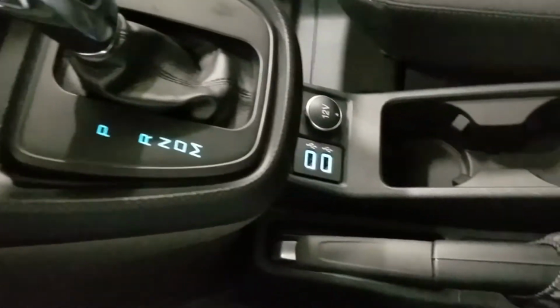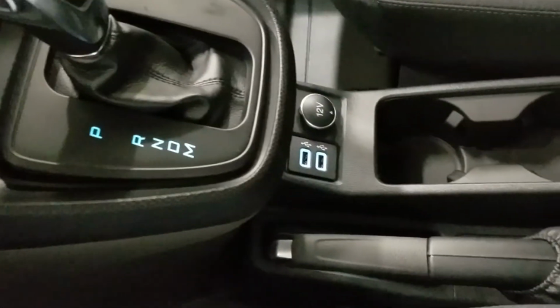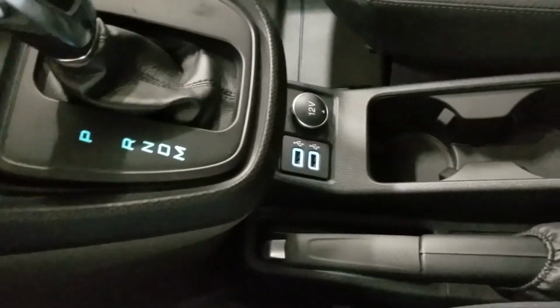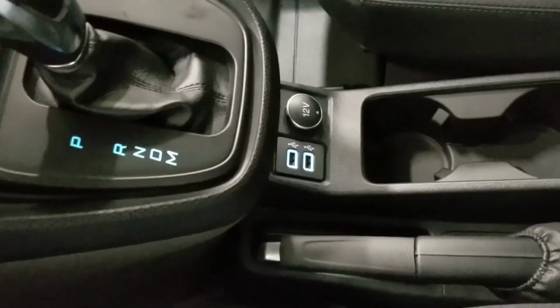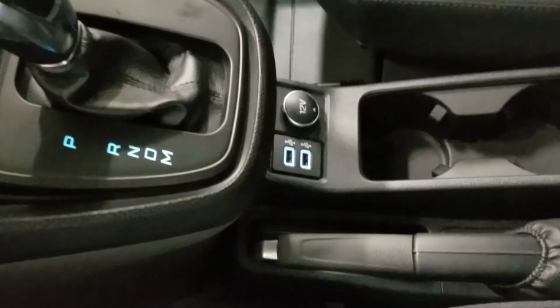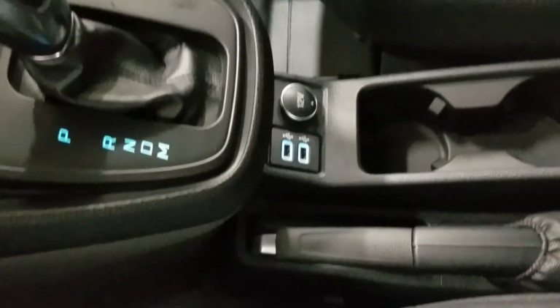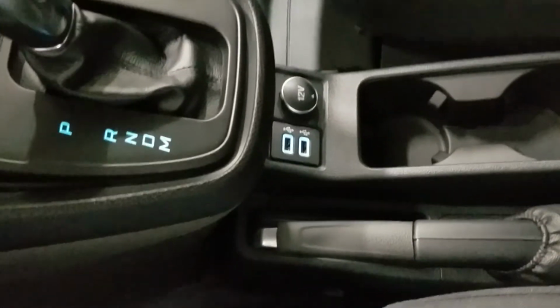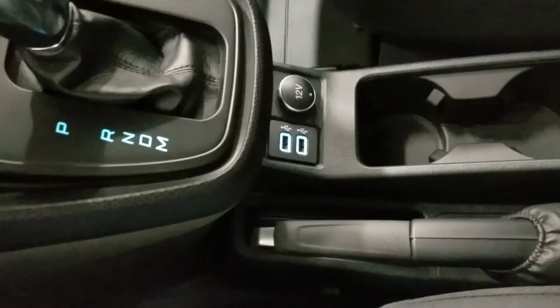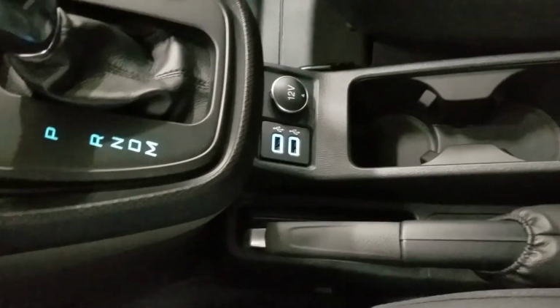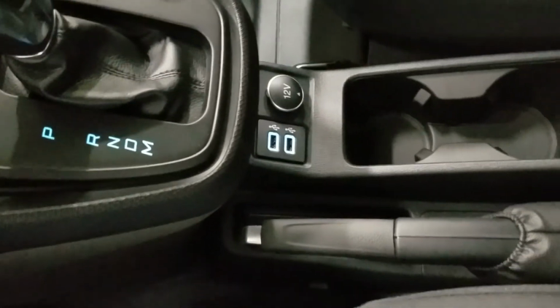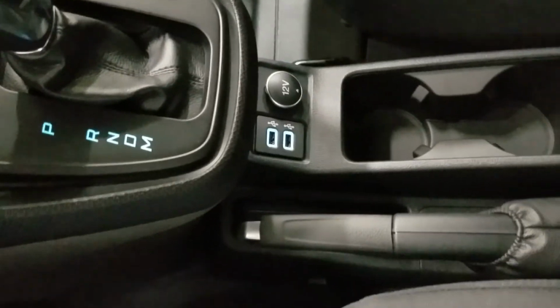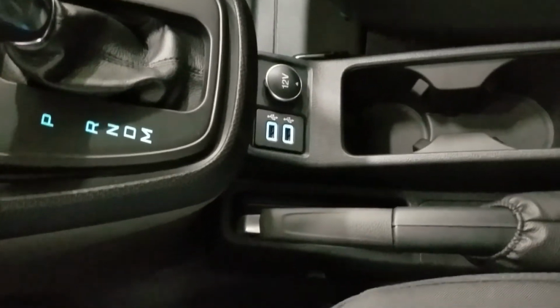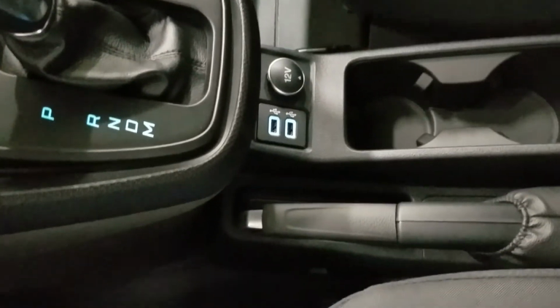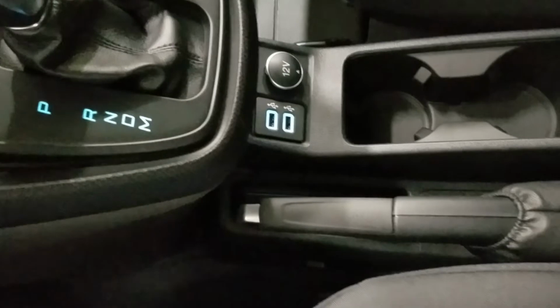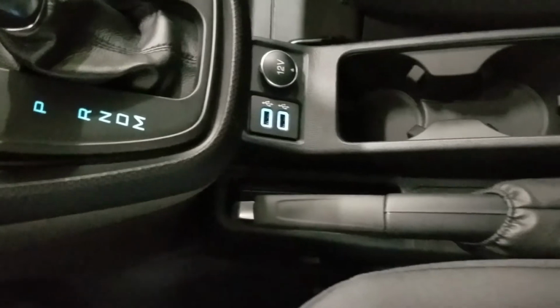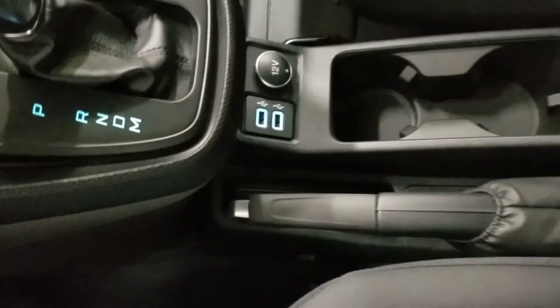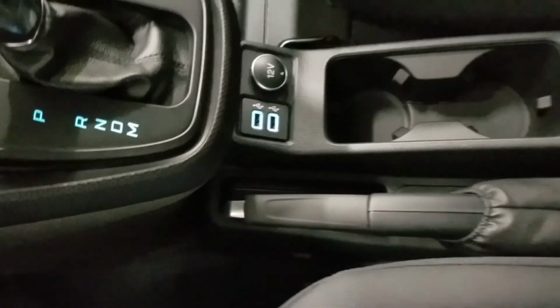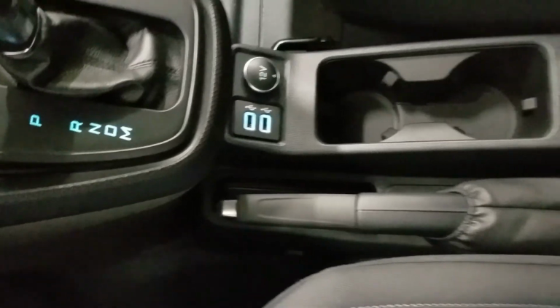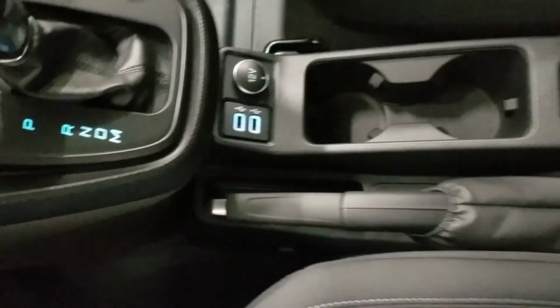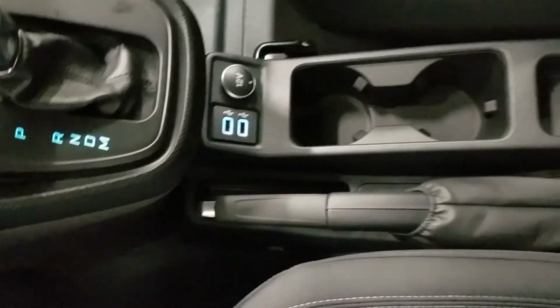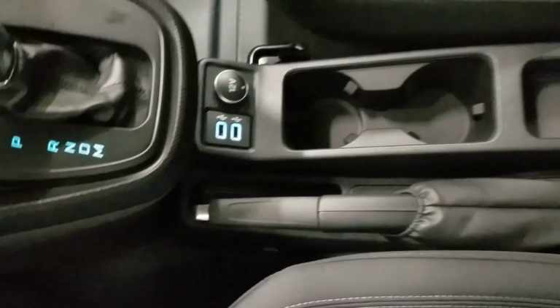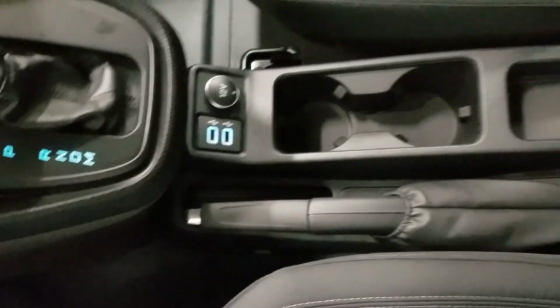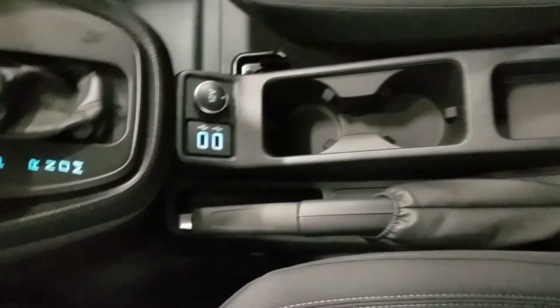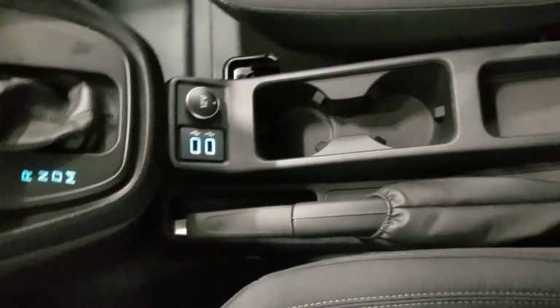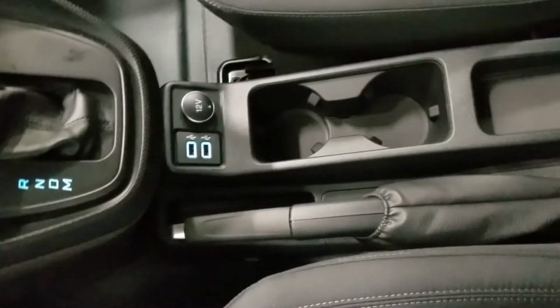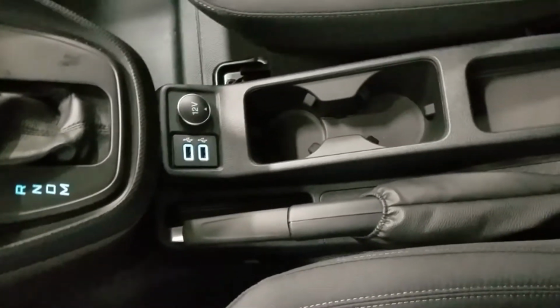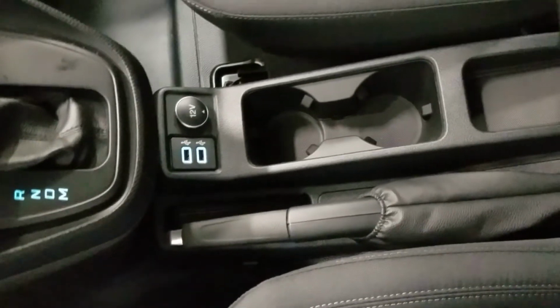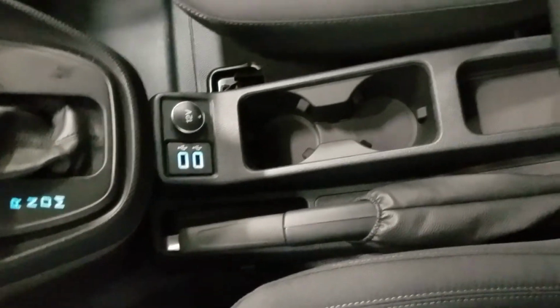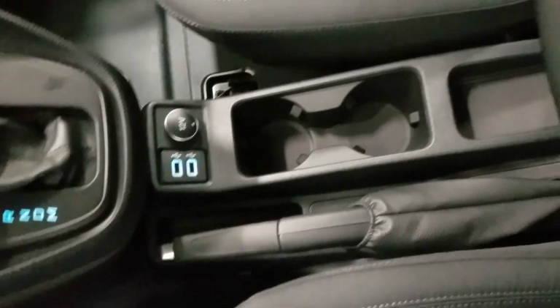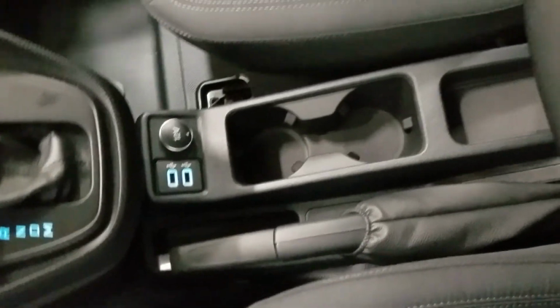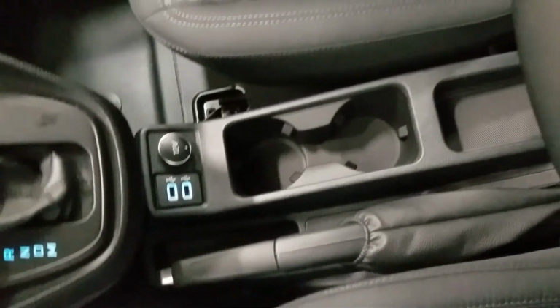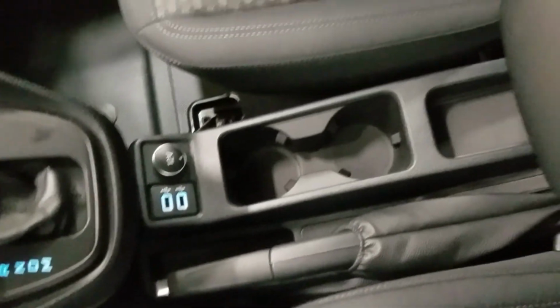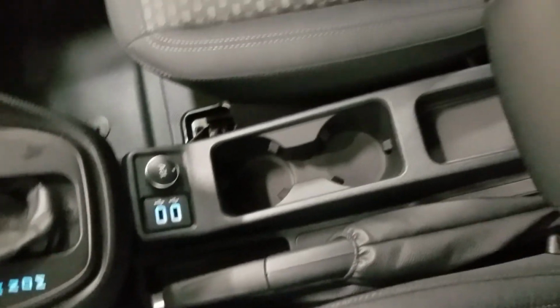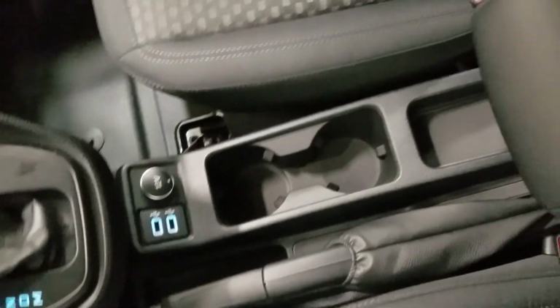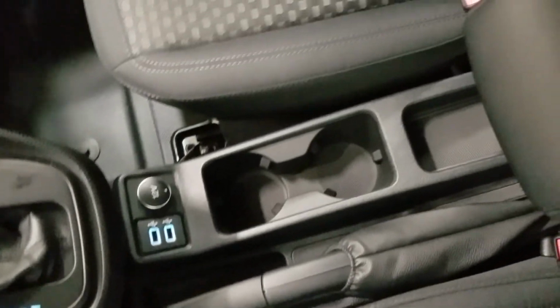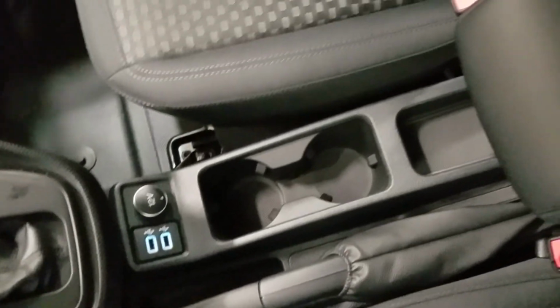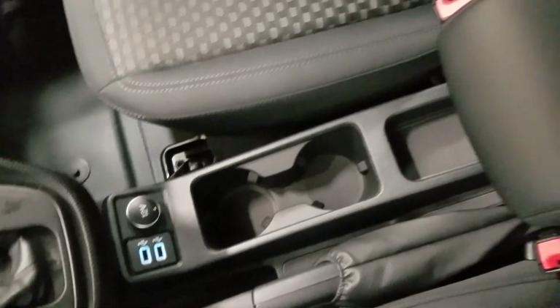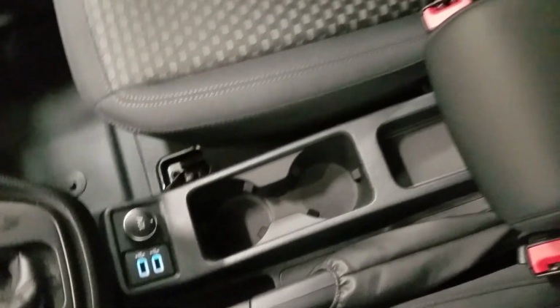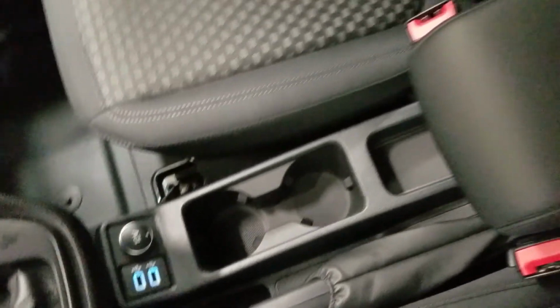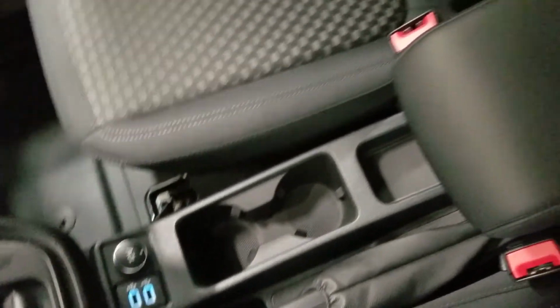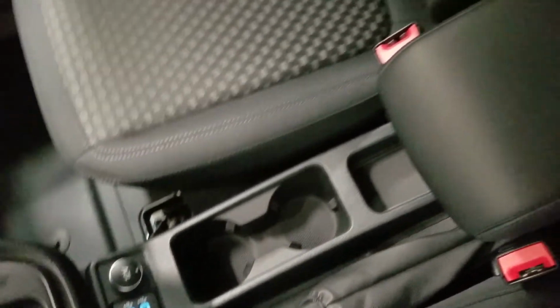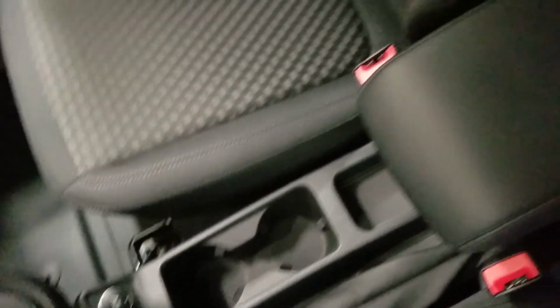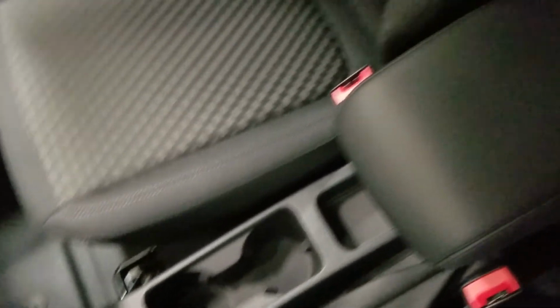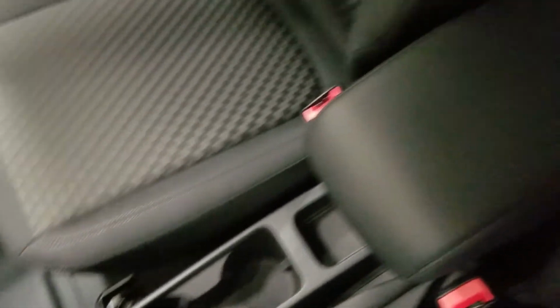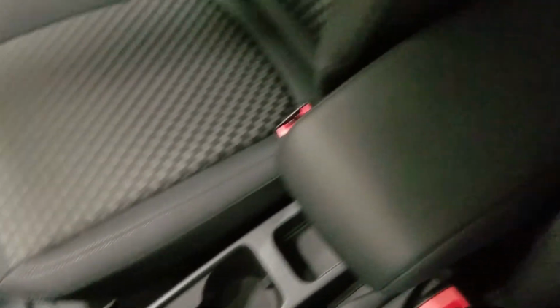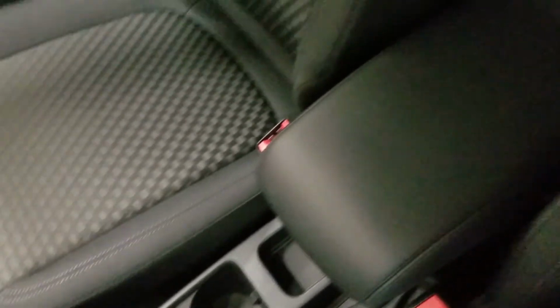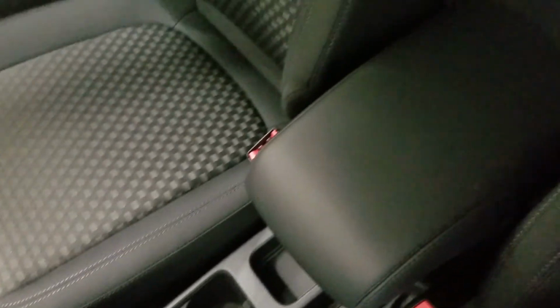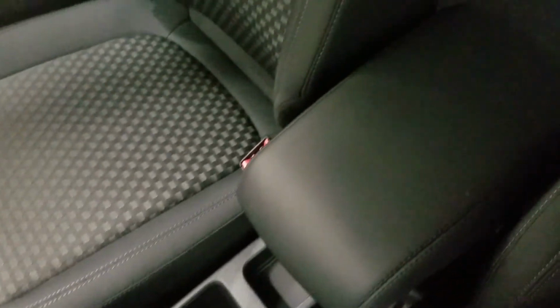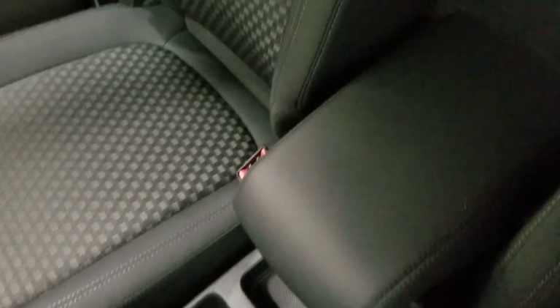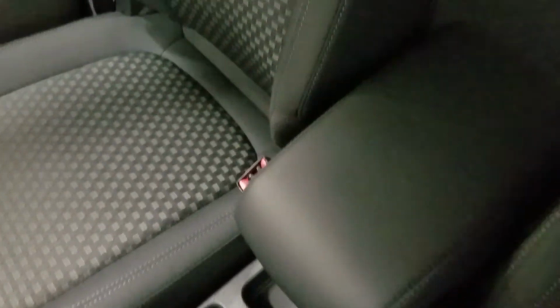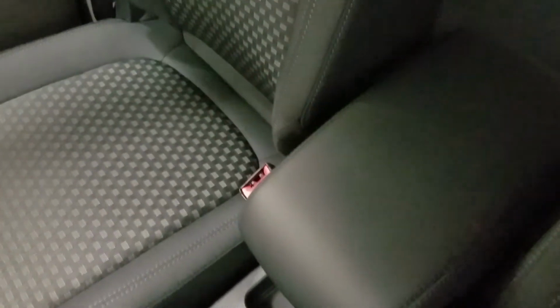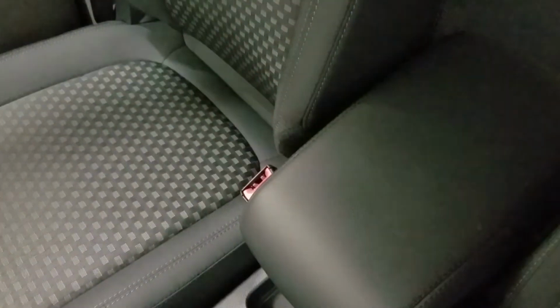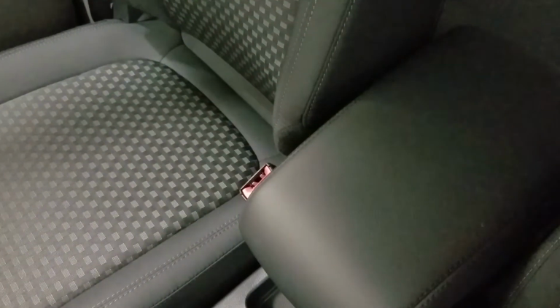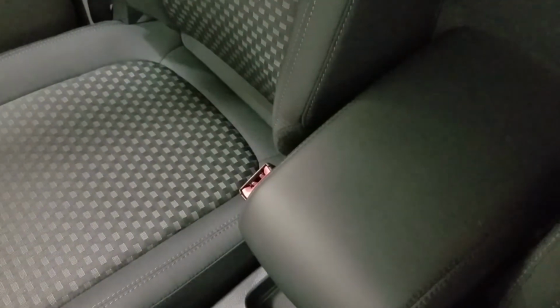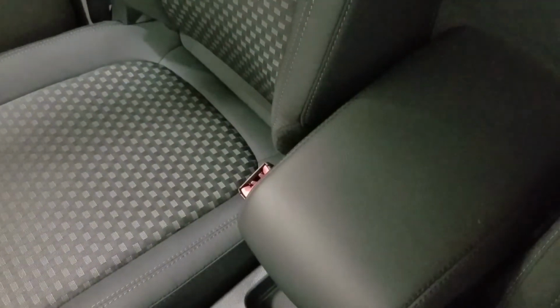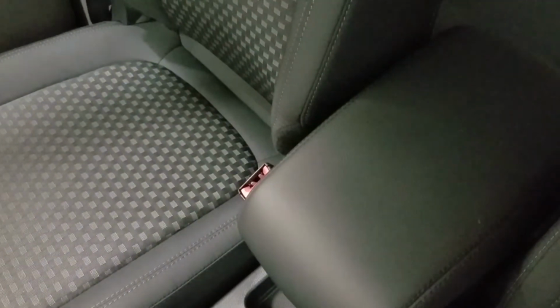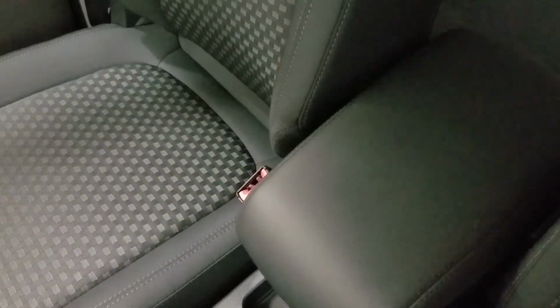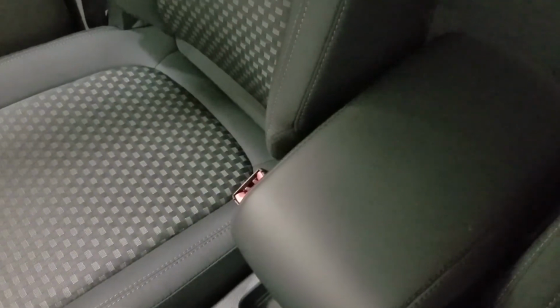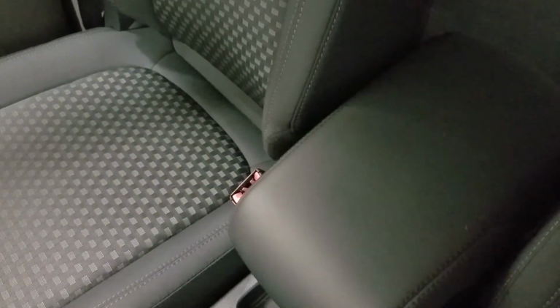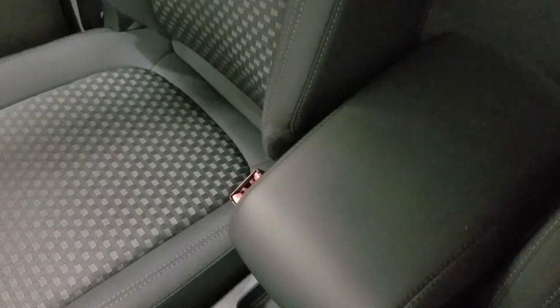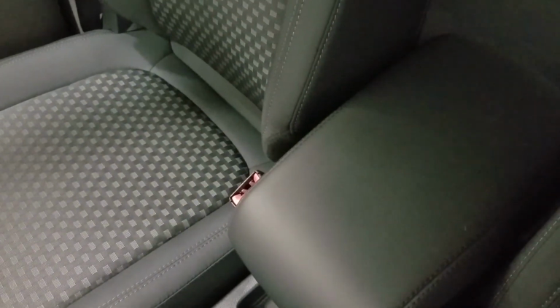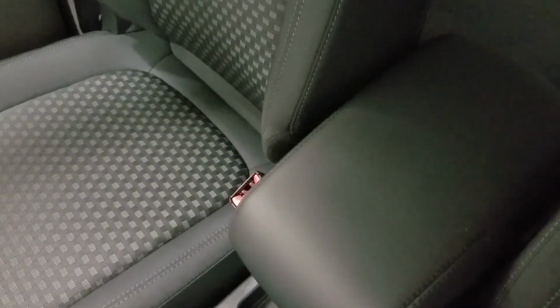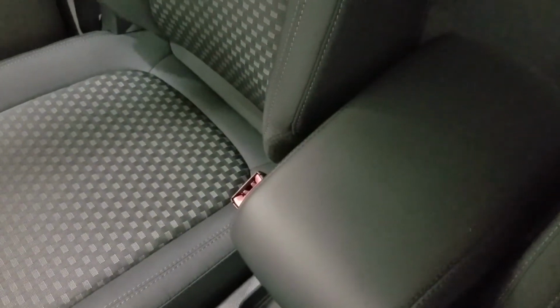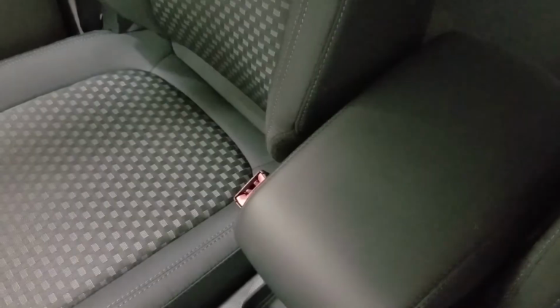We also have dual smart charge USB ports with a 12-volt adapter, an electrical parking brake, dual cup holders, and a center console with loads of storage underneath.